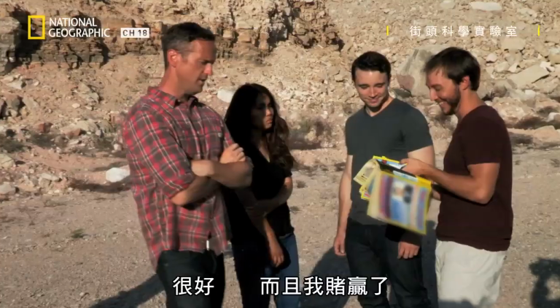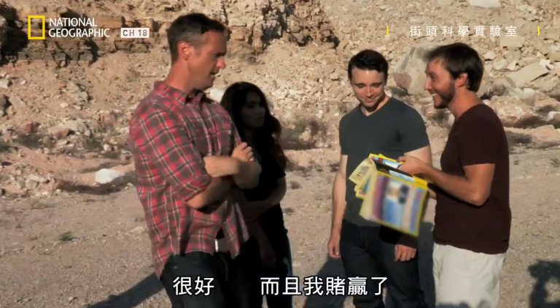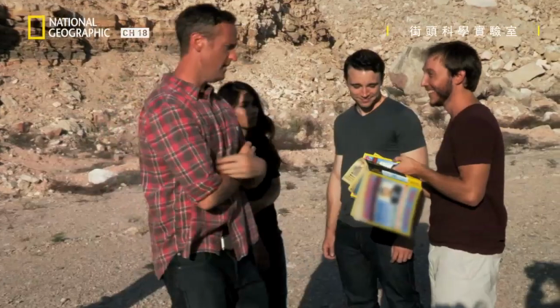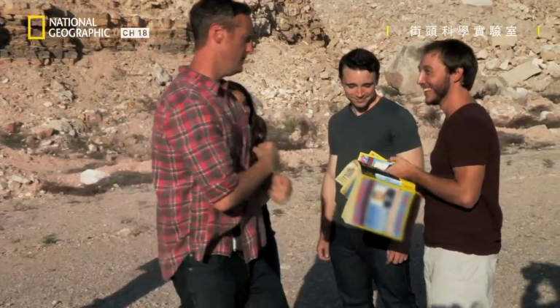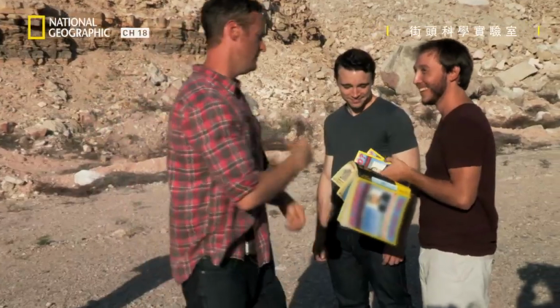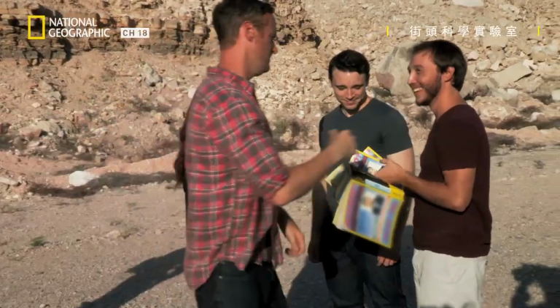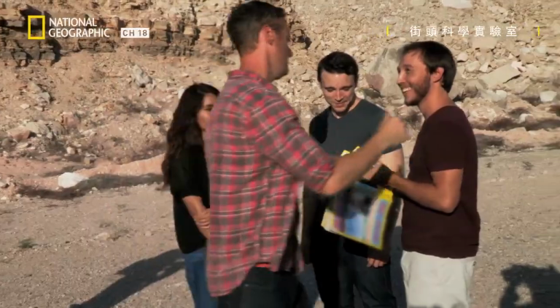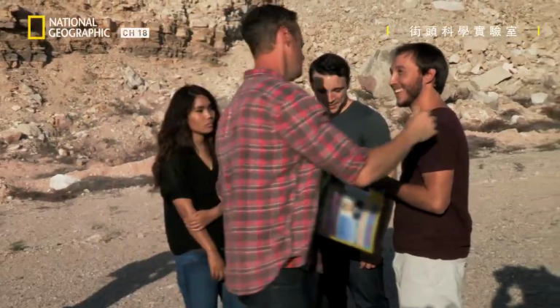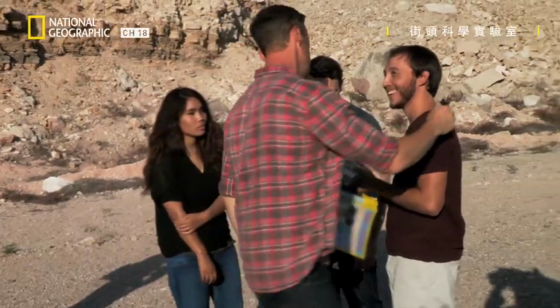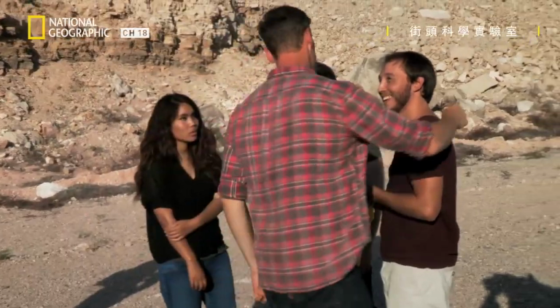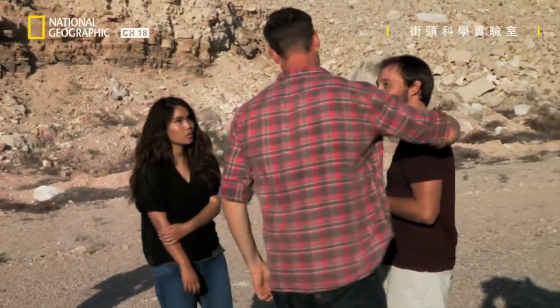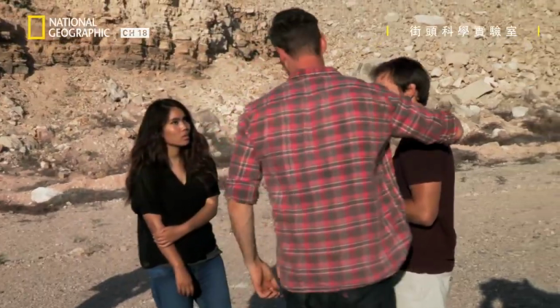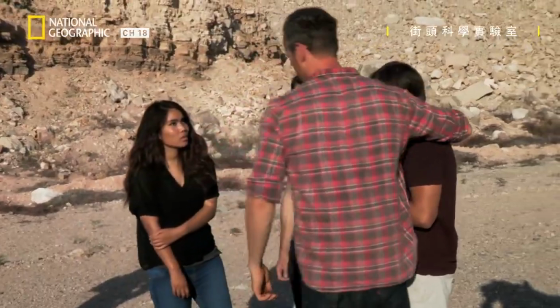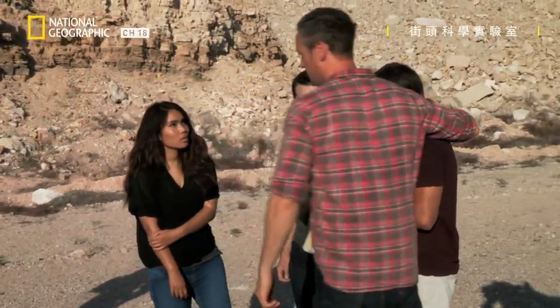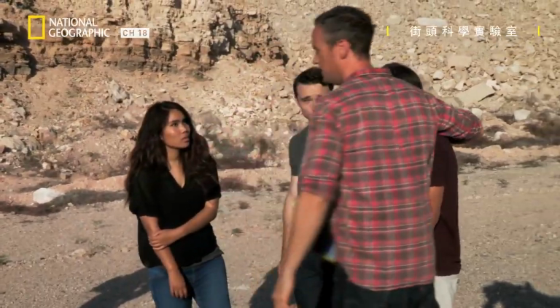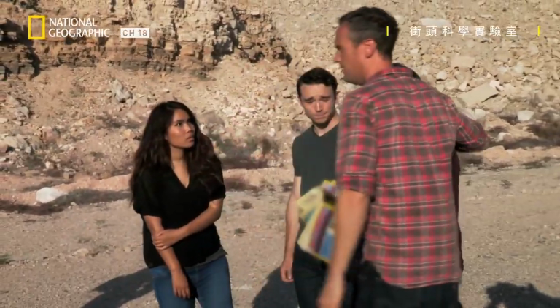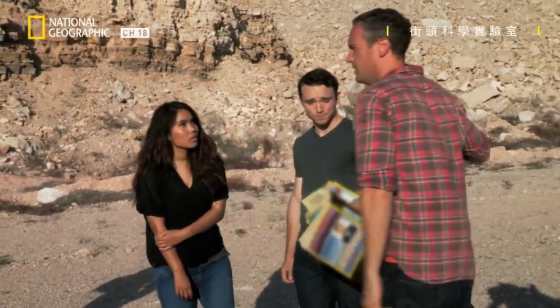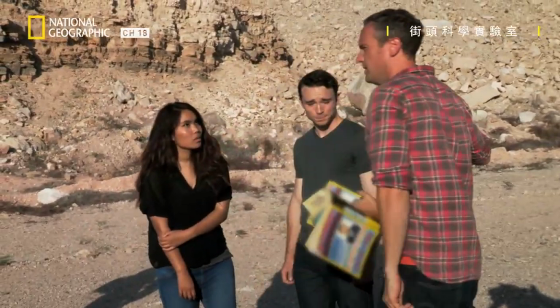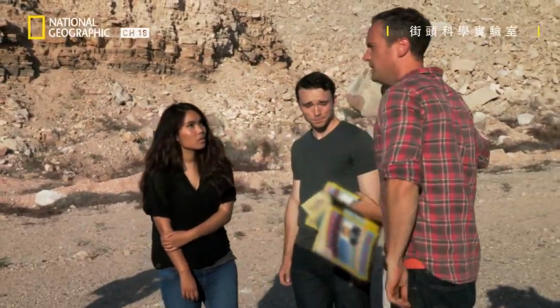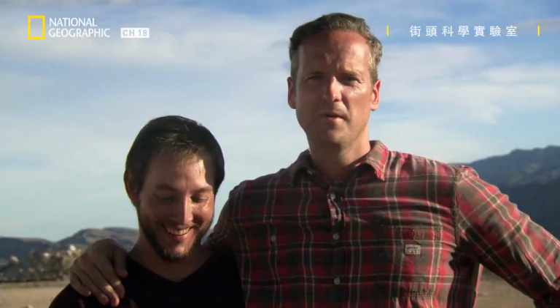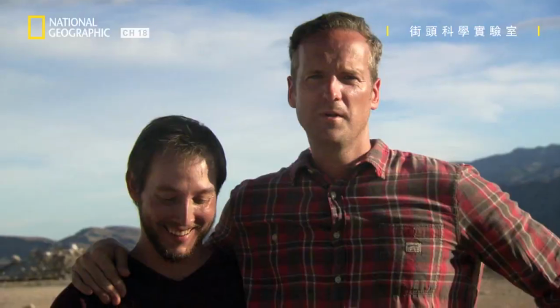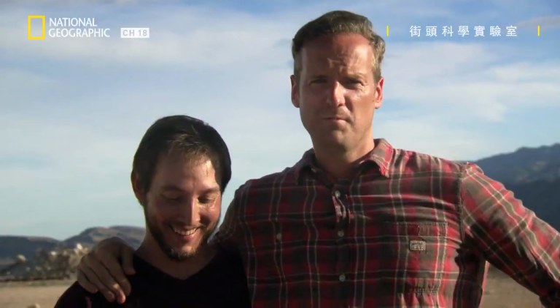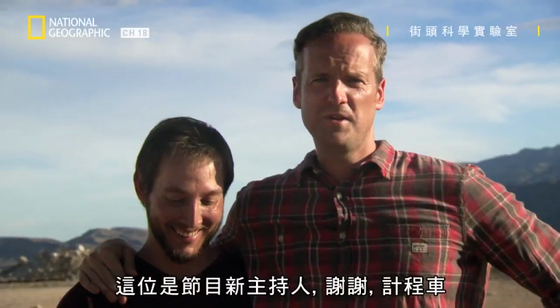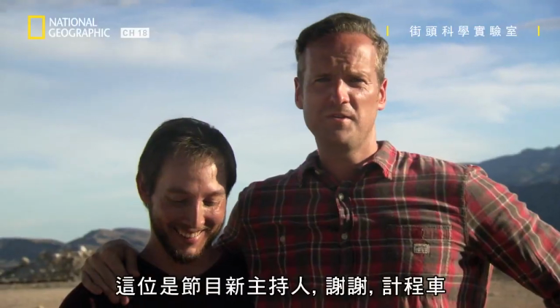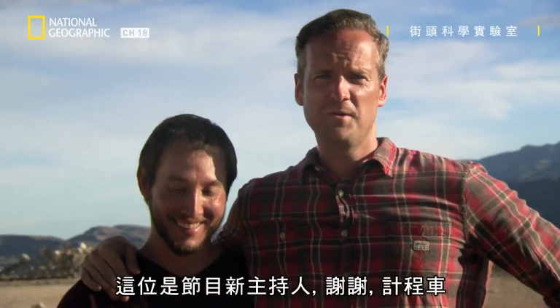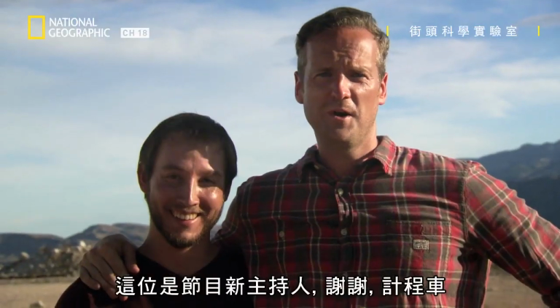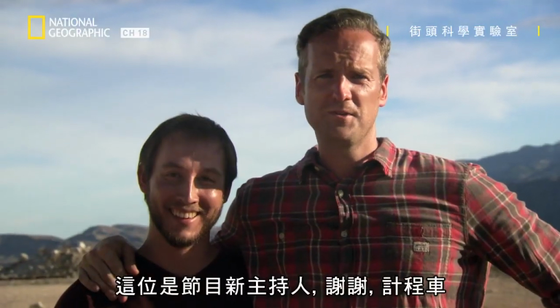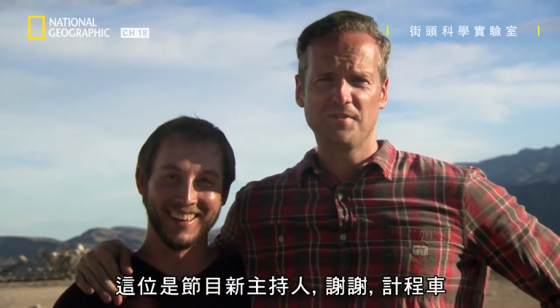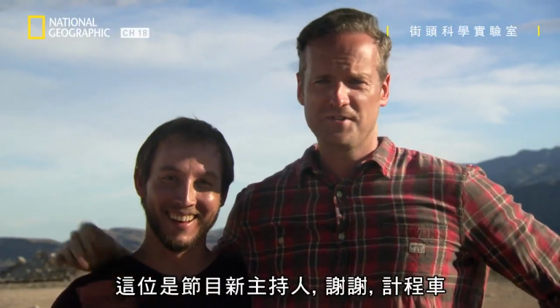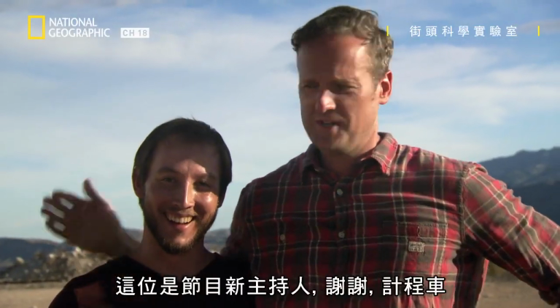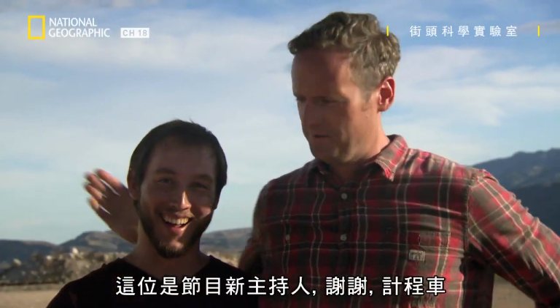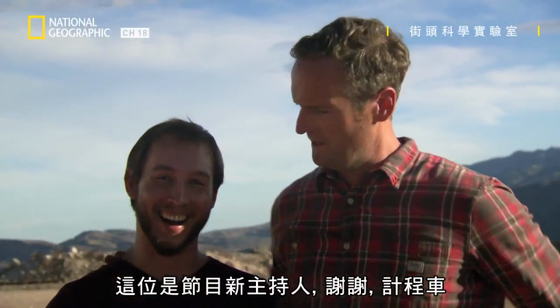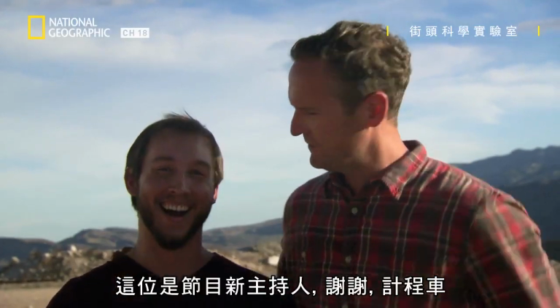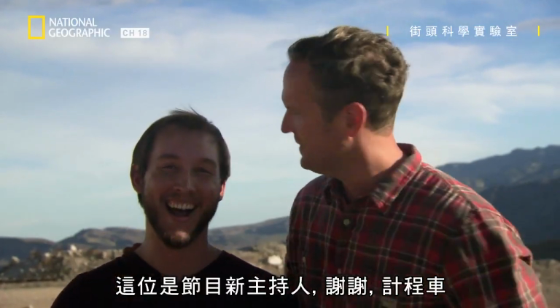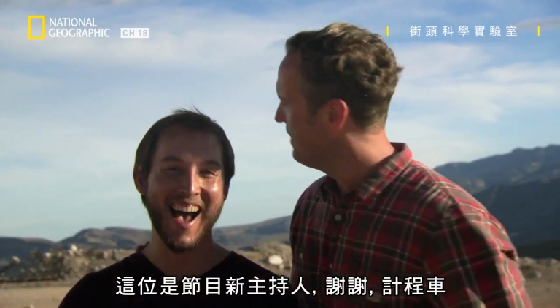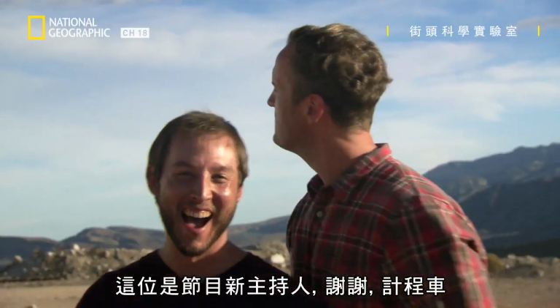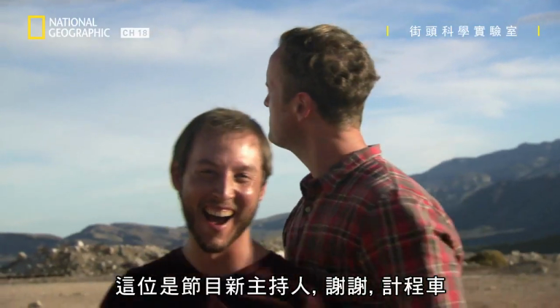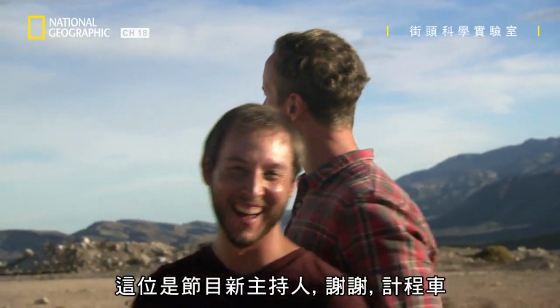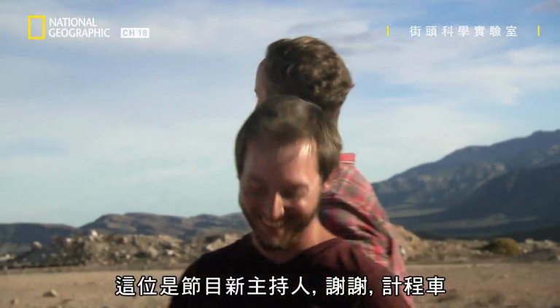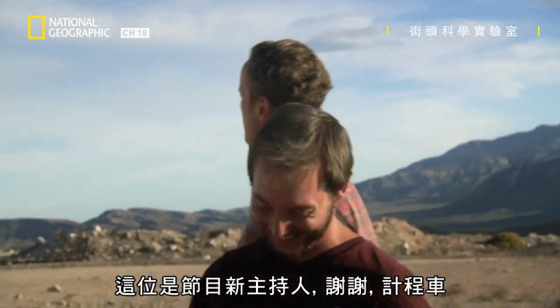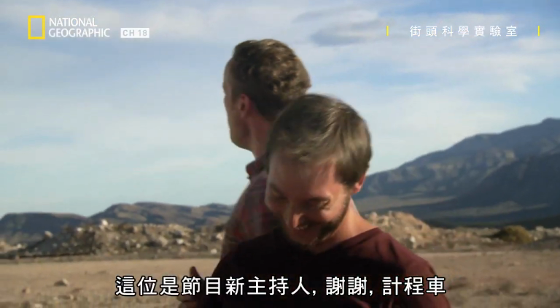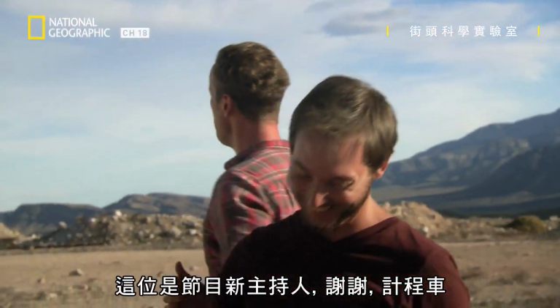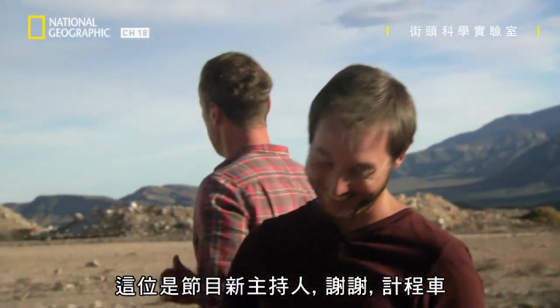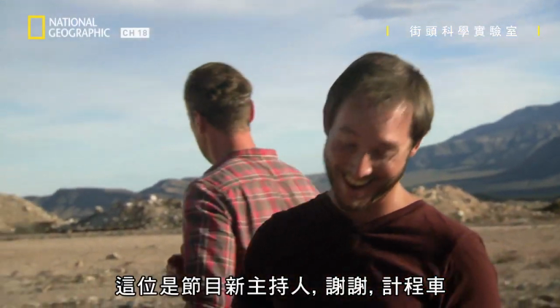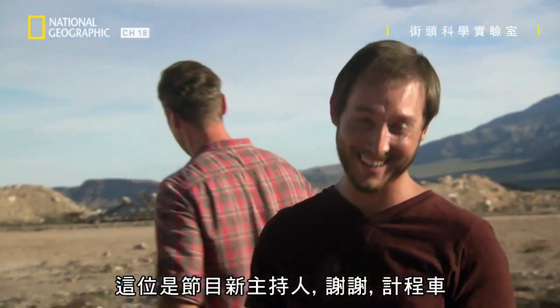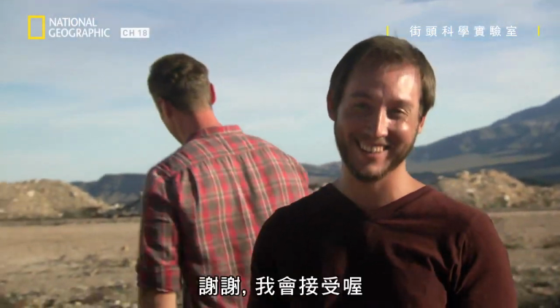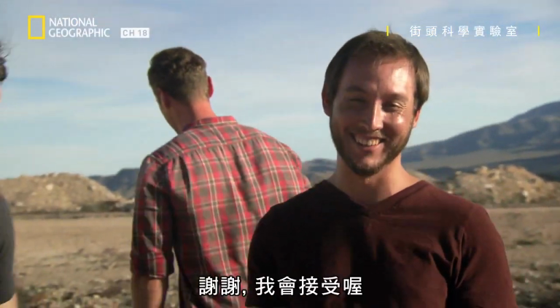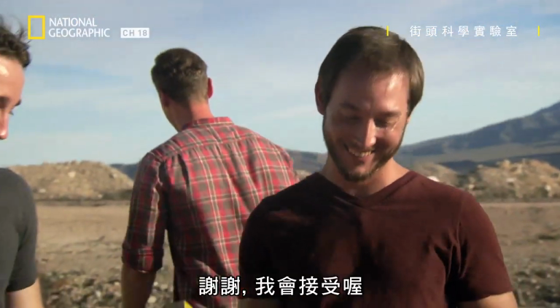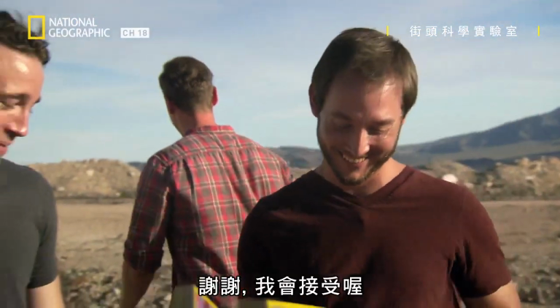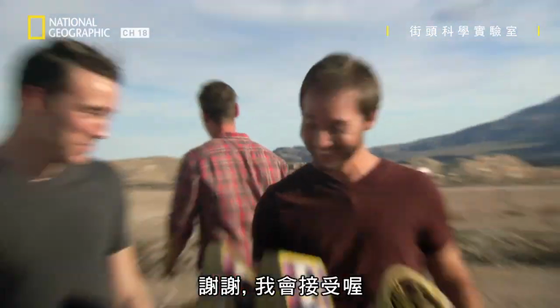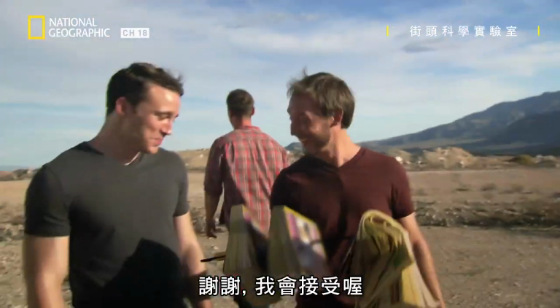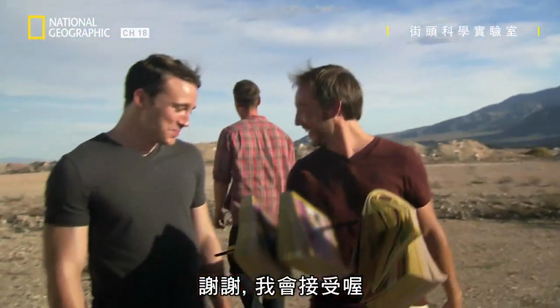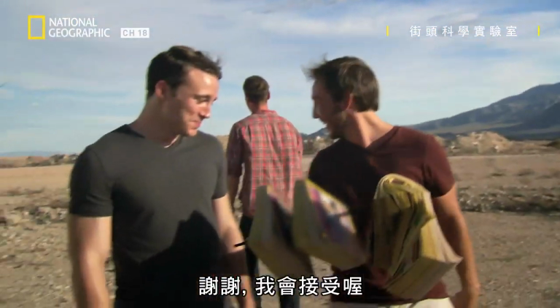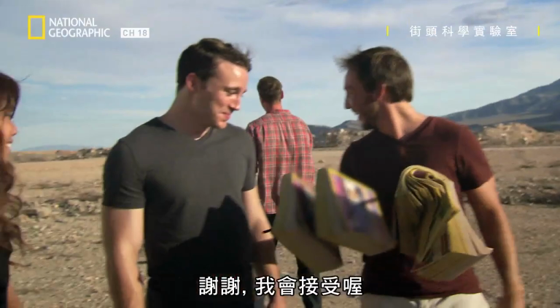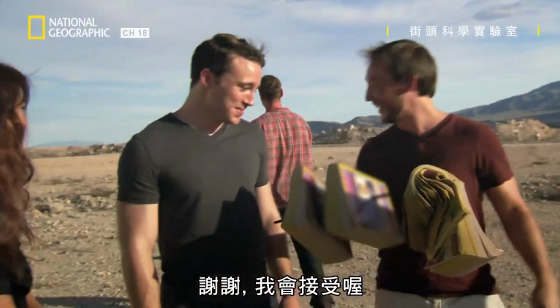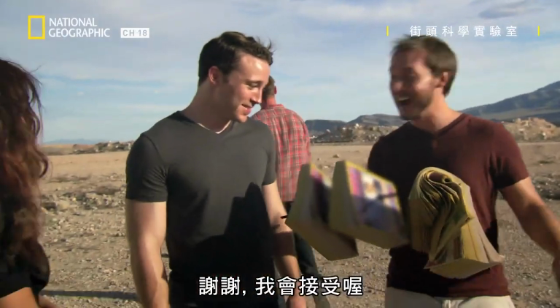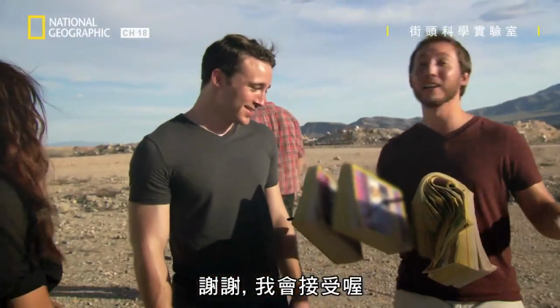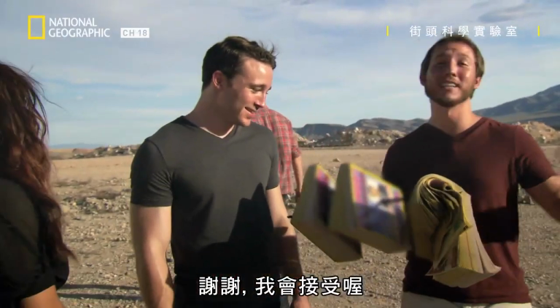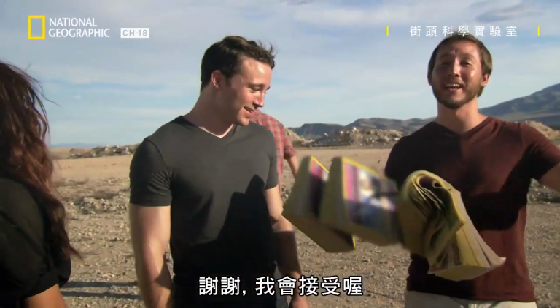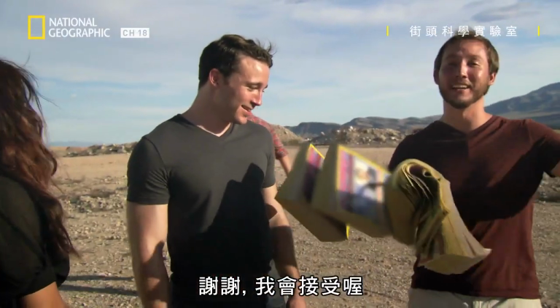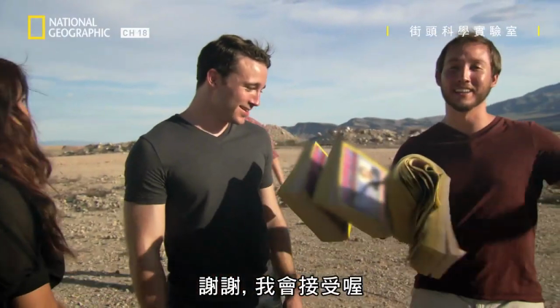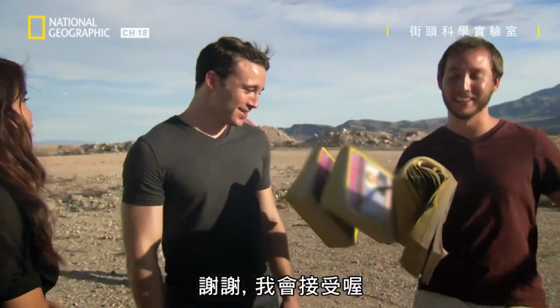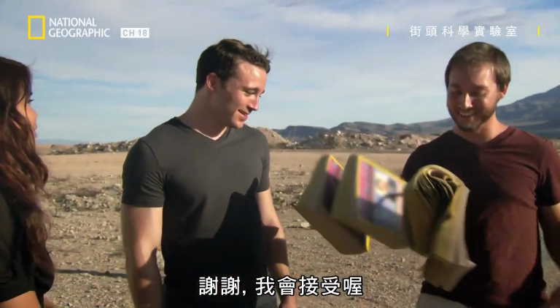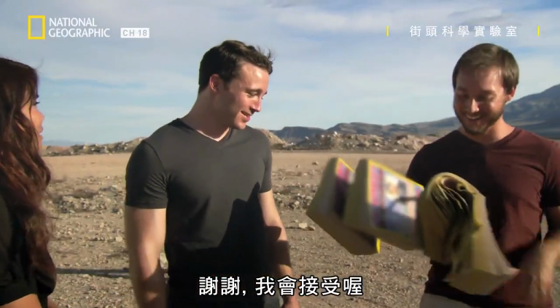Meet the new host for the show. Thank you. Taxi! I'll take it, you know.